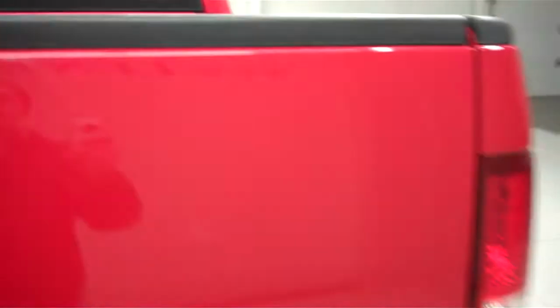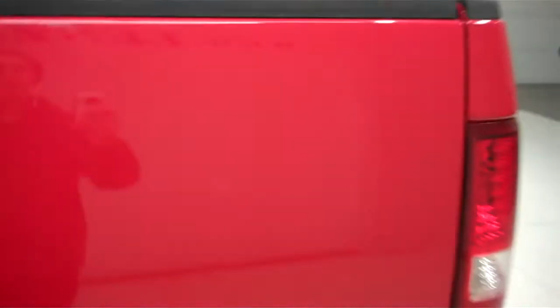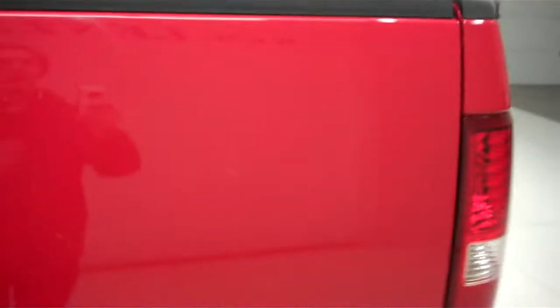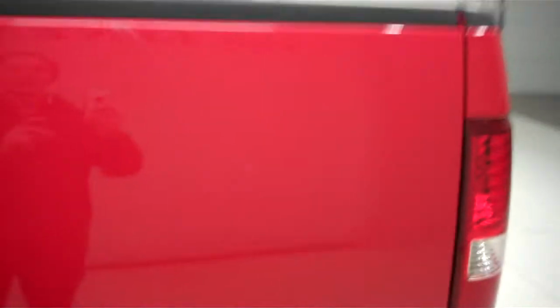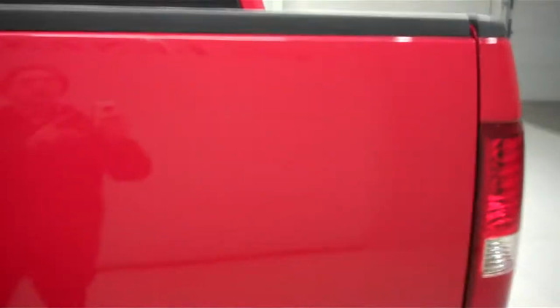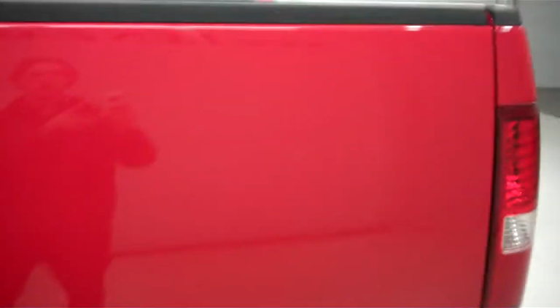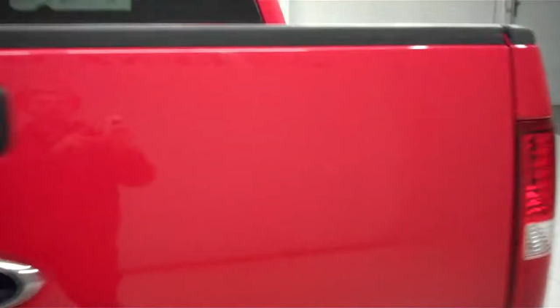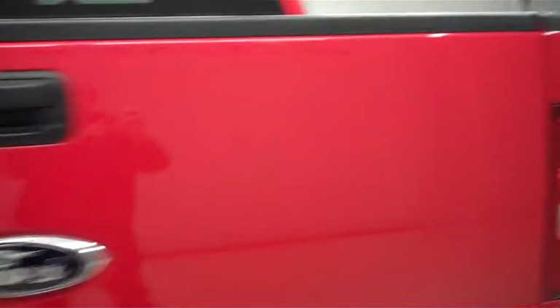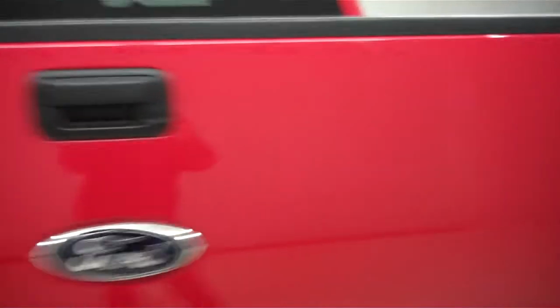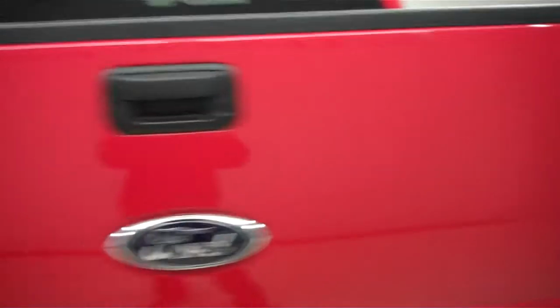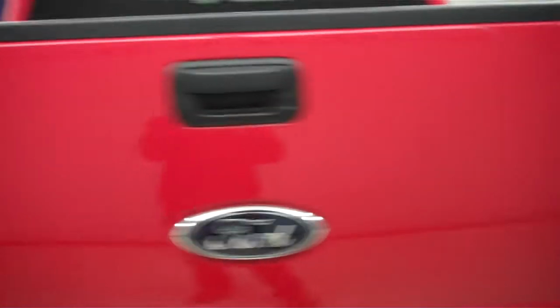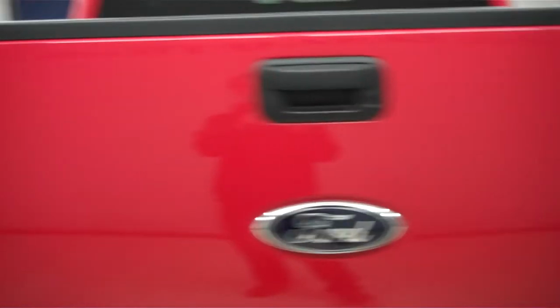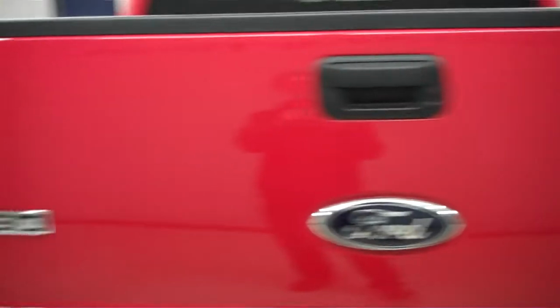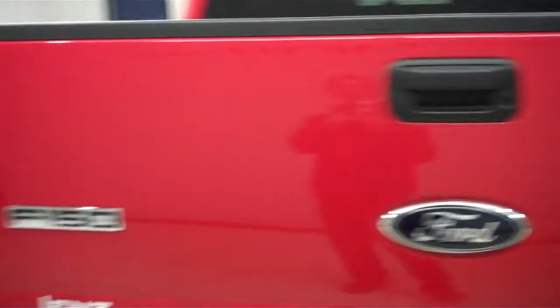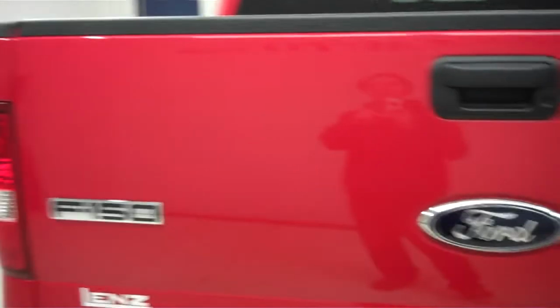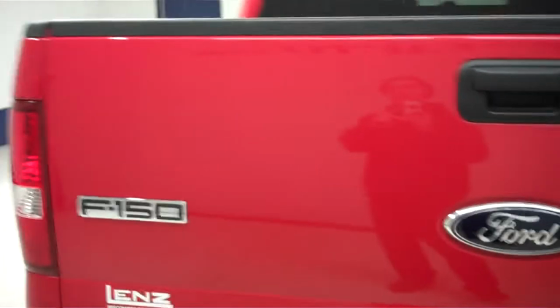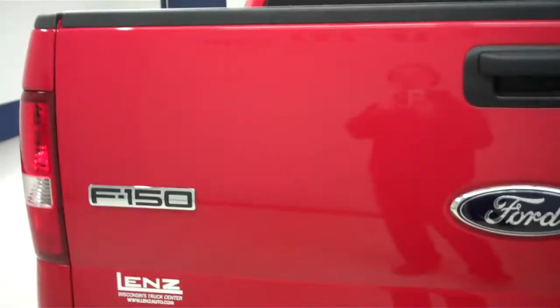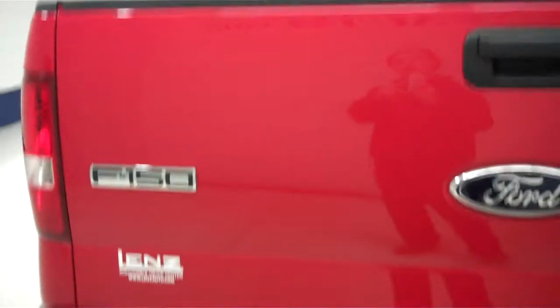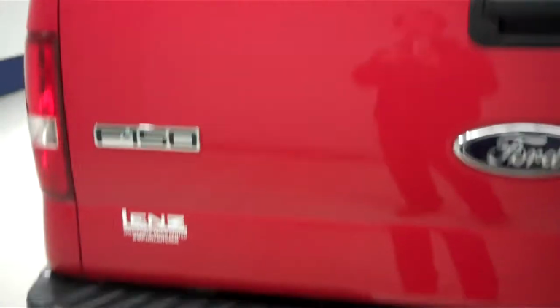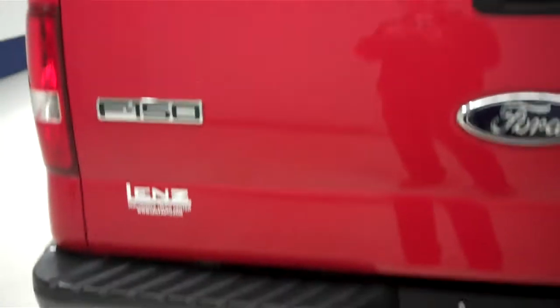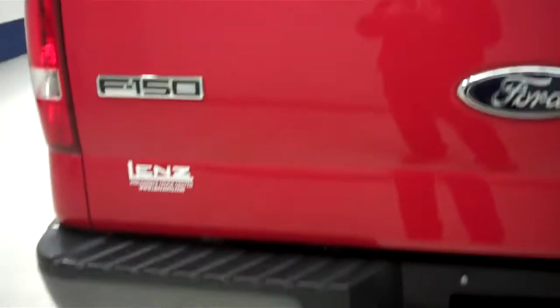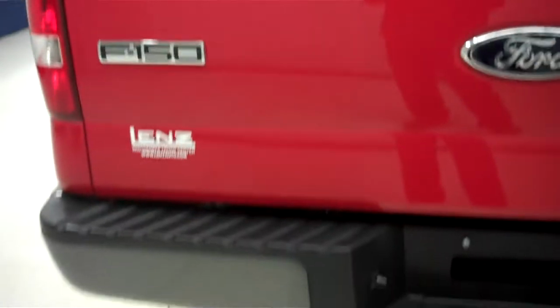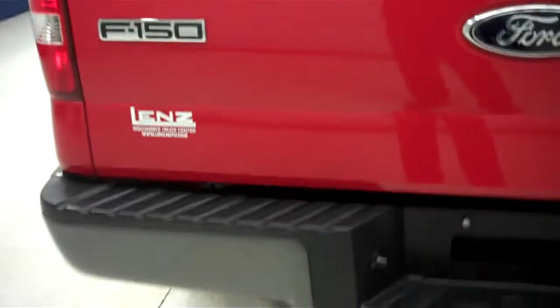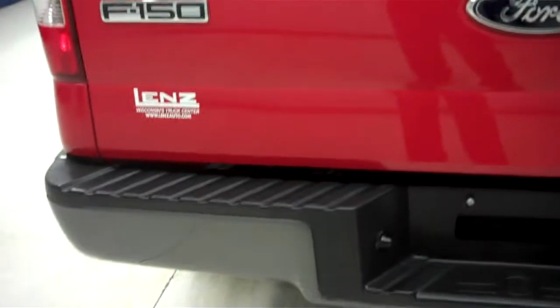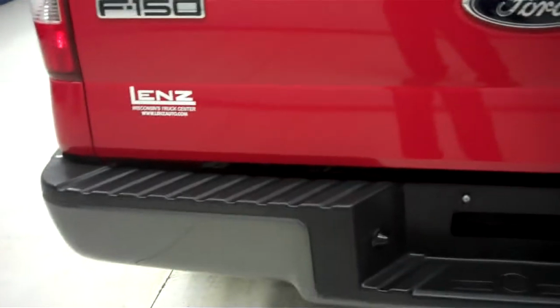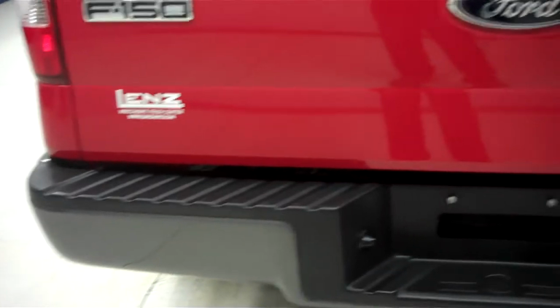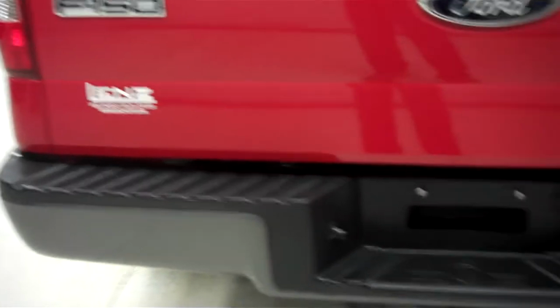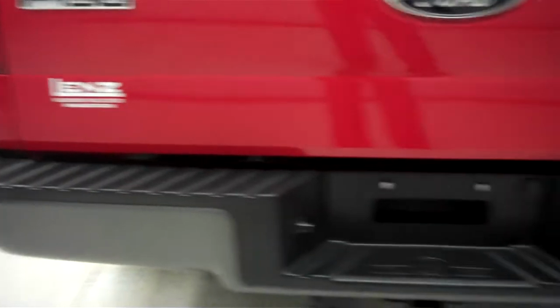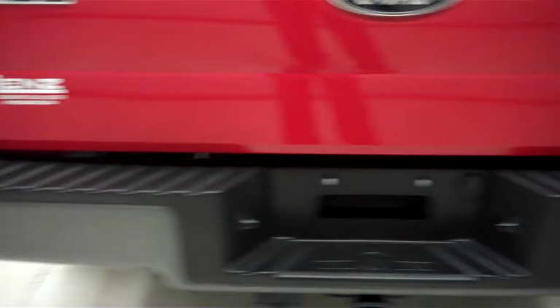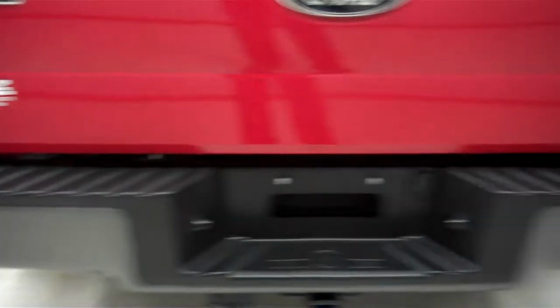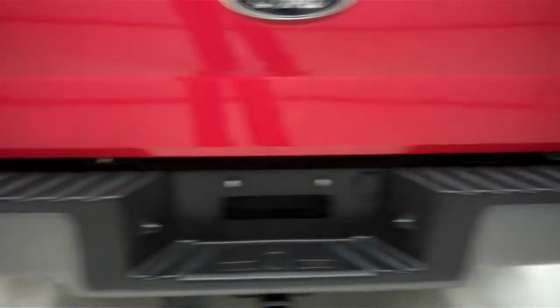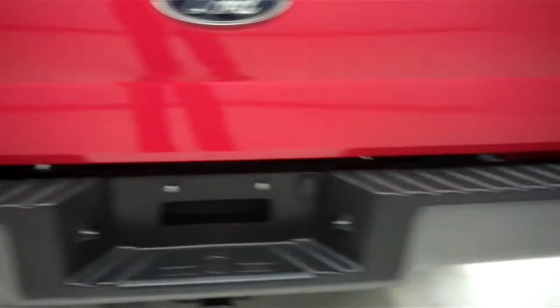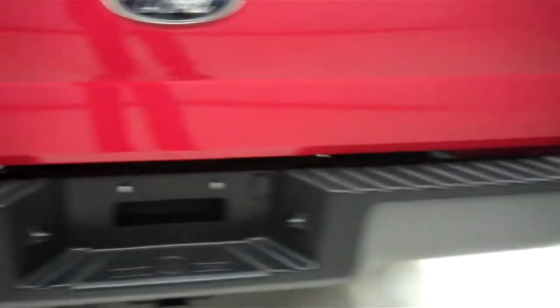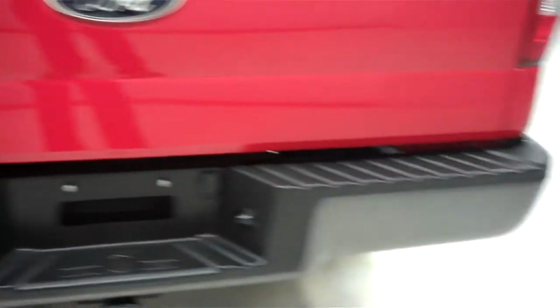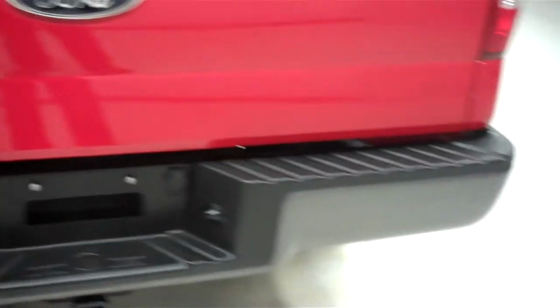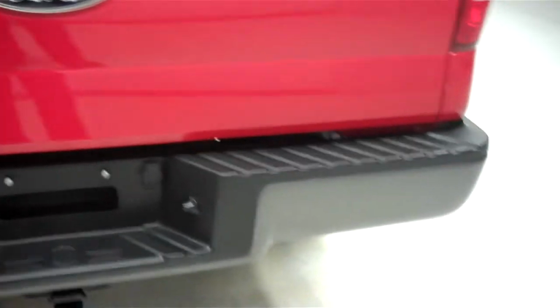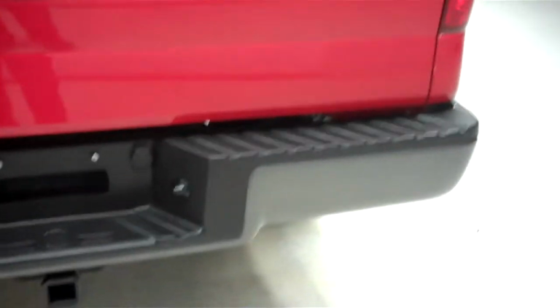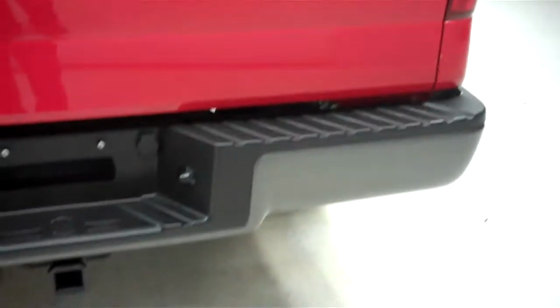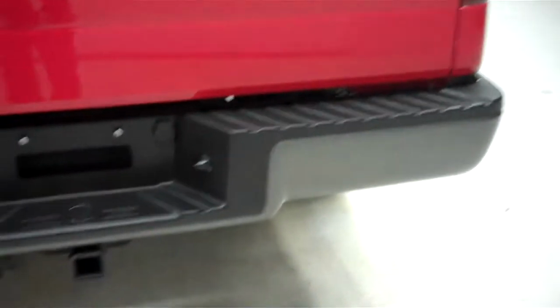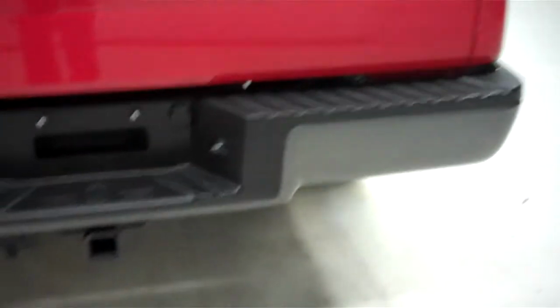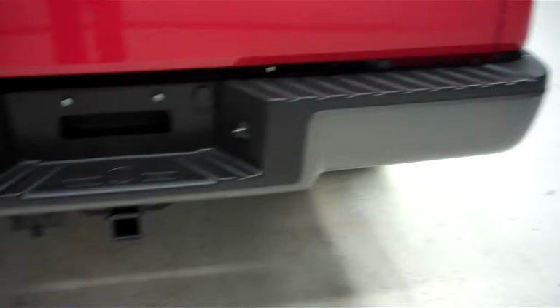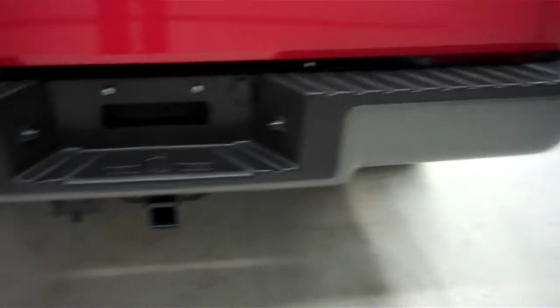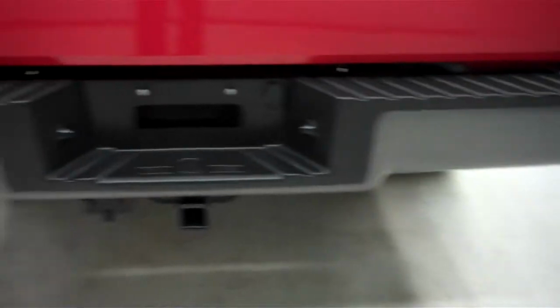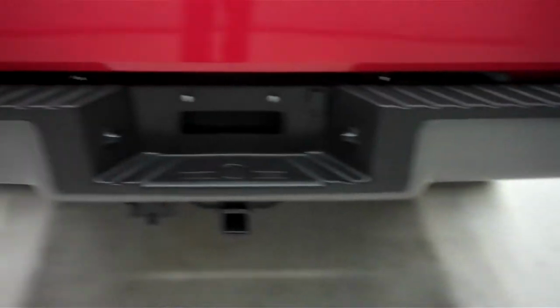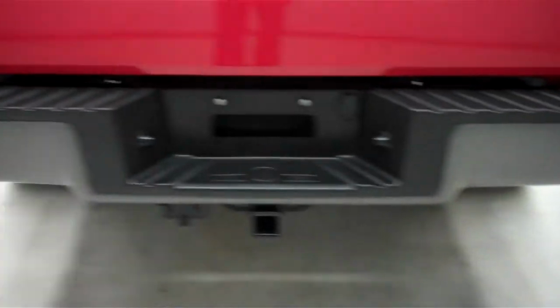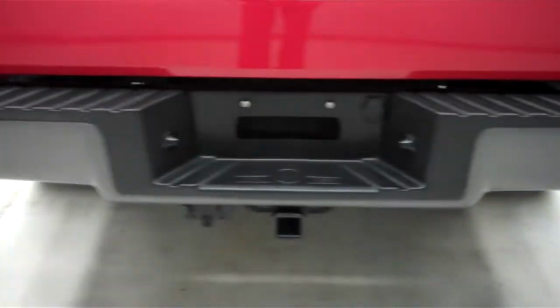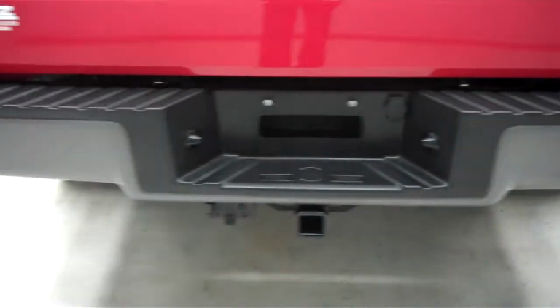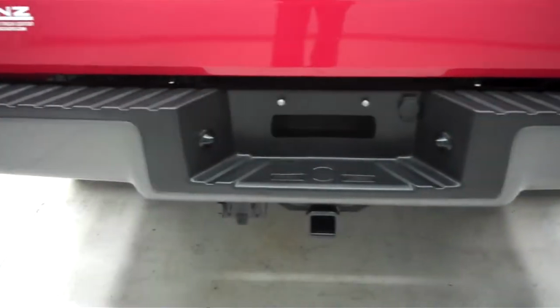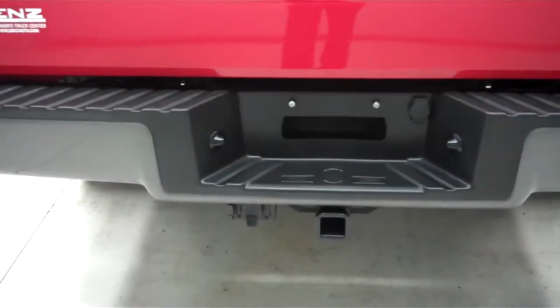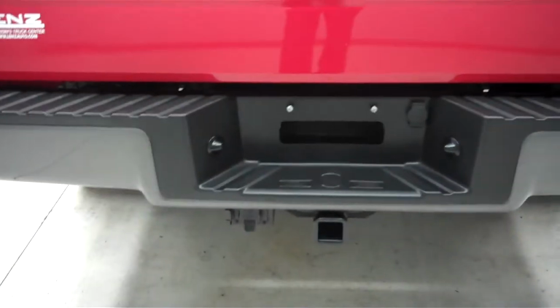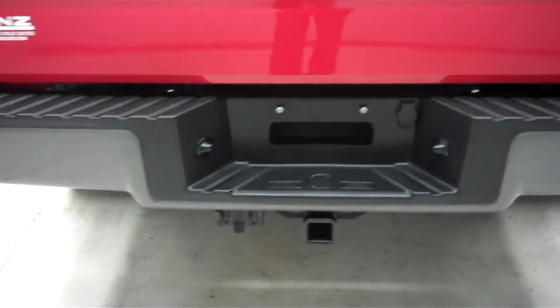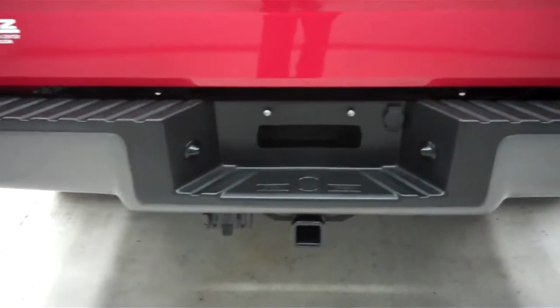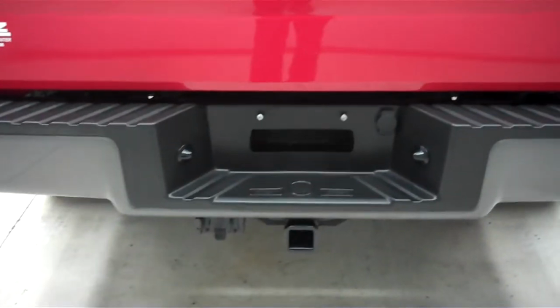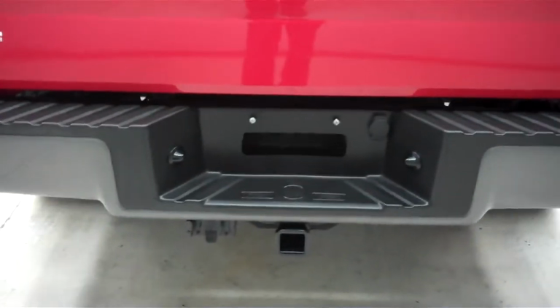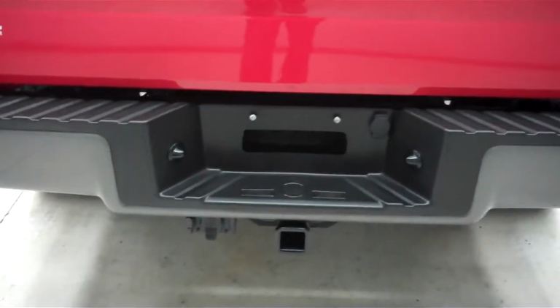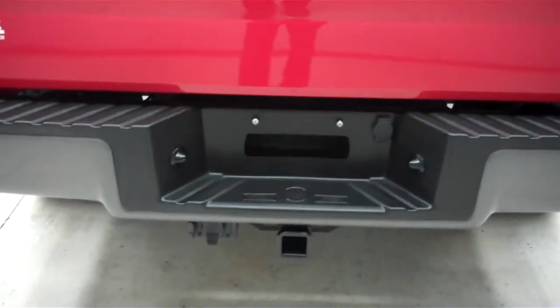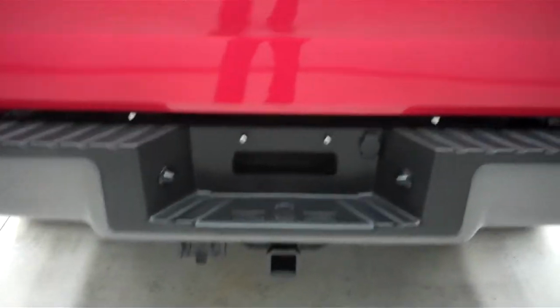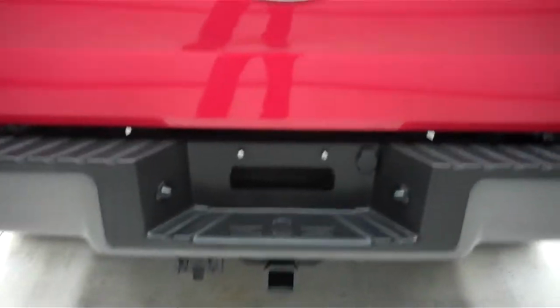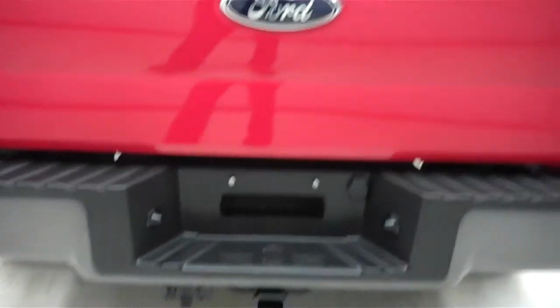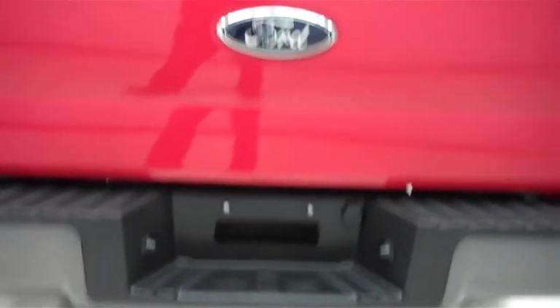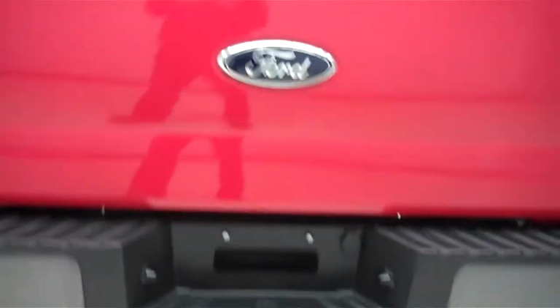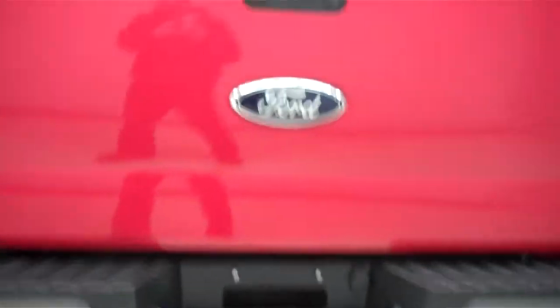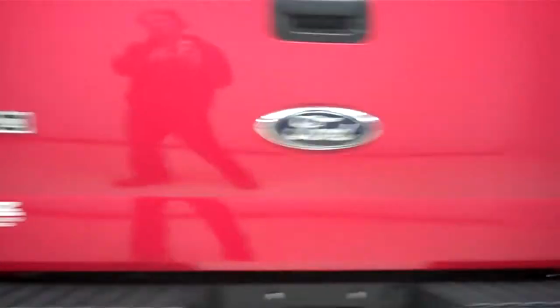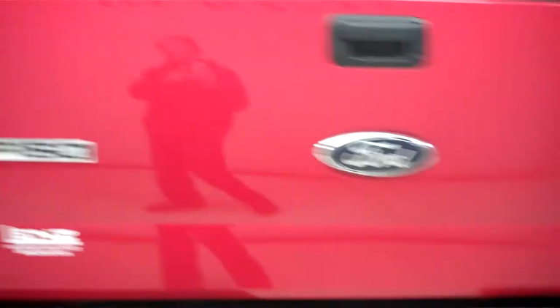It has some light usage. The tailgate is in great condition as well — no dings, dents, or chips. It has a nice towing package.